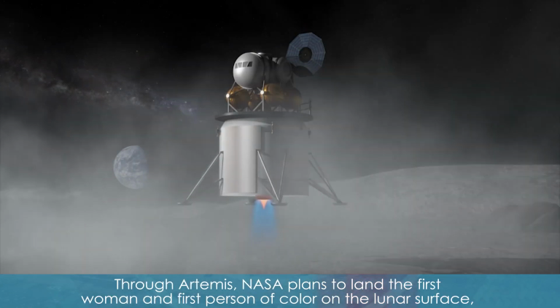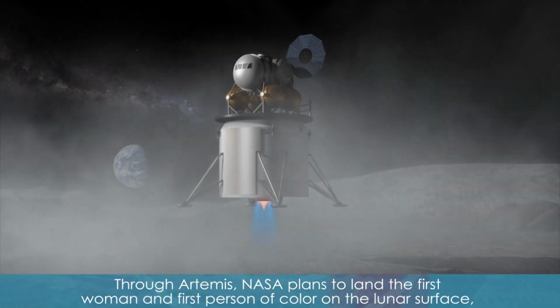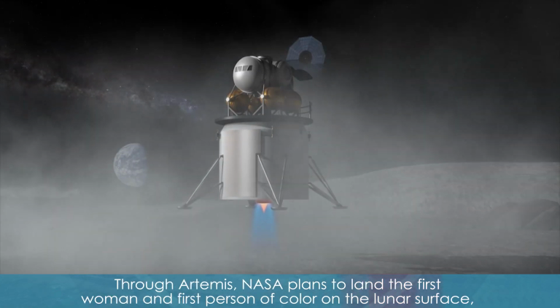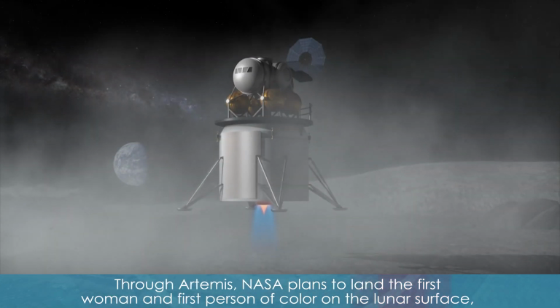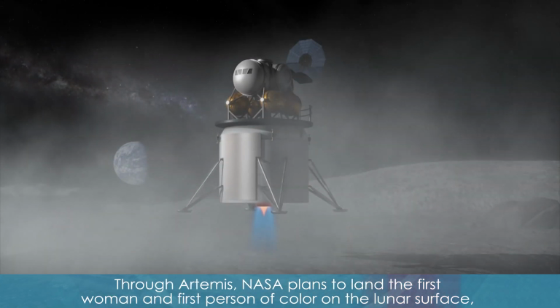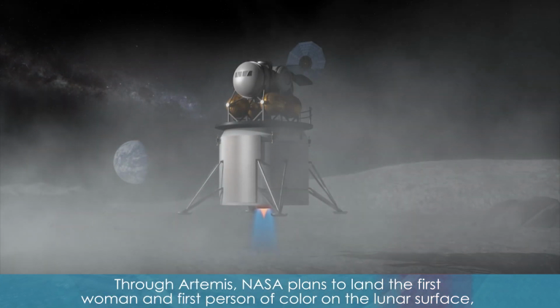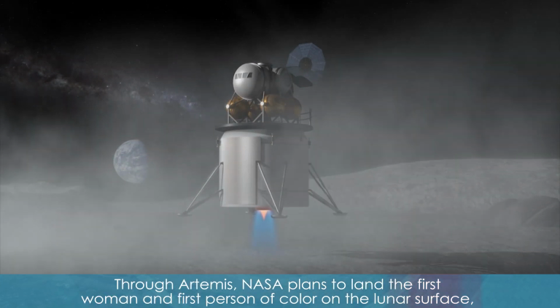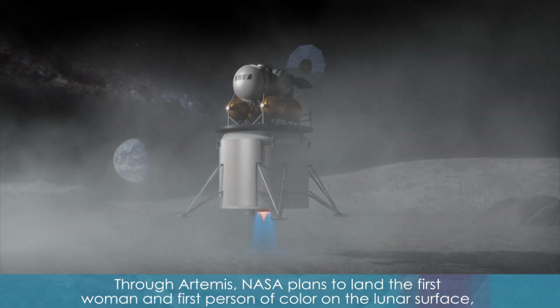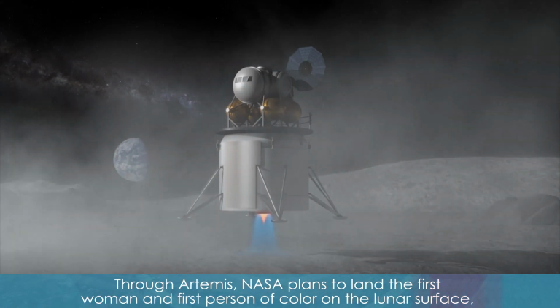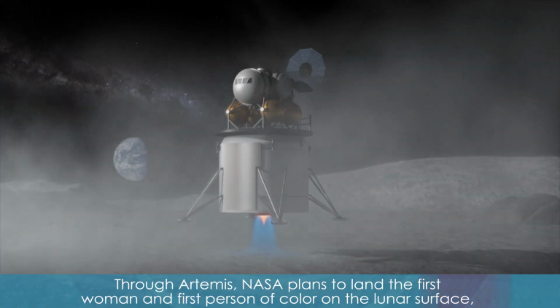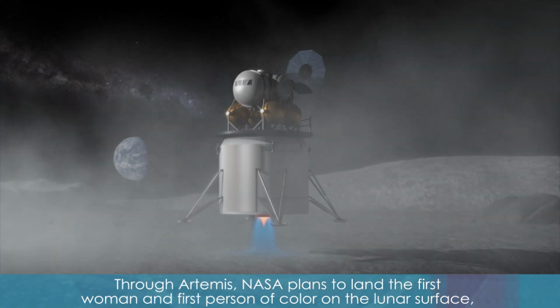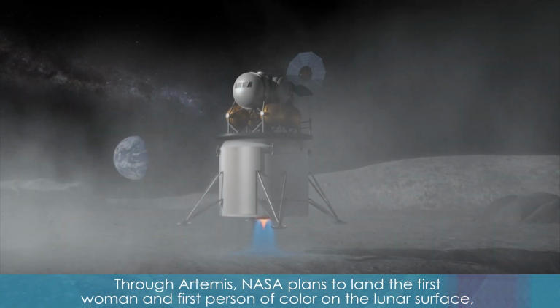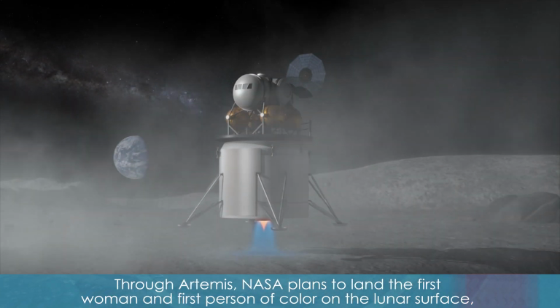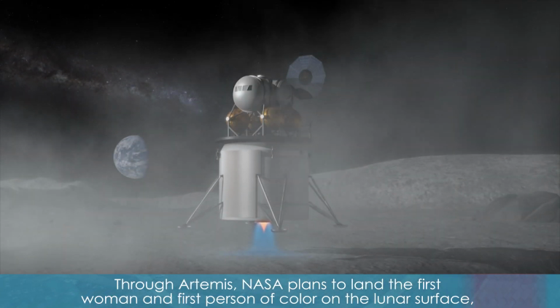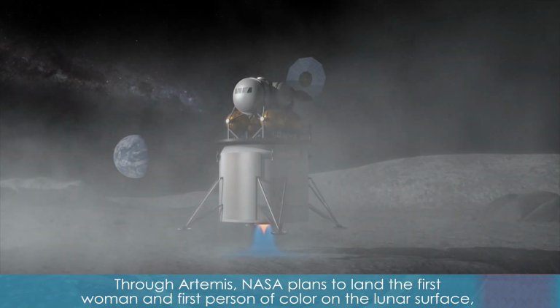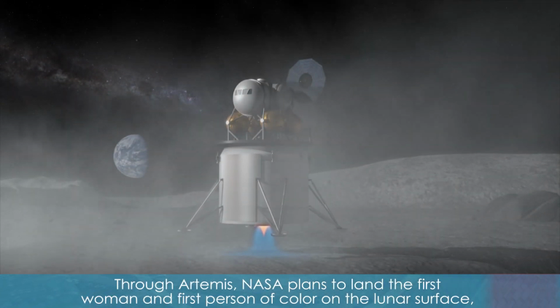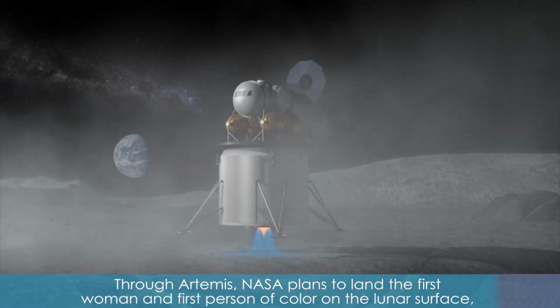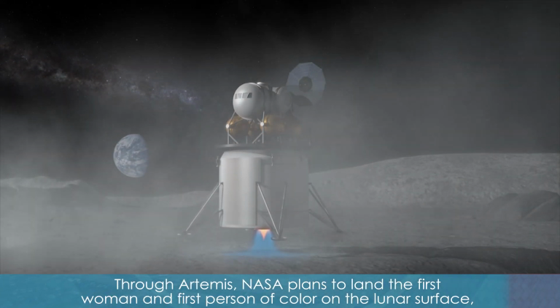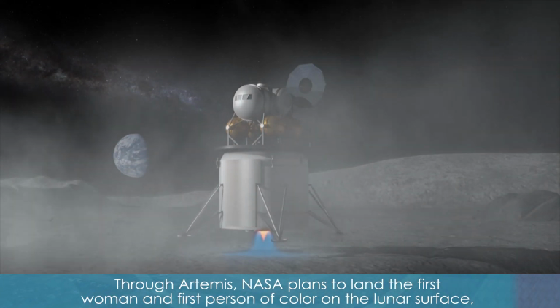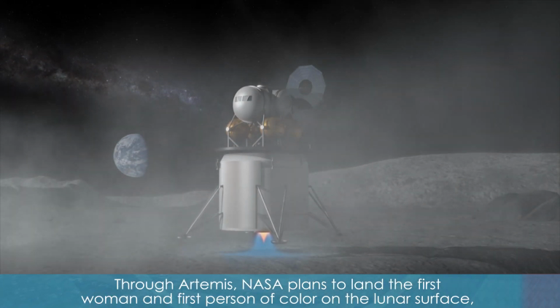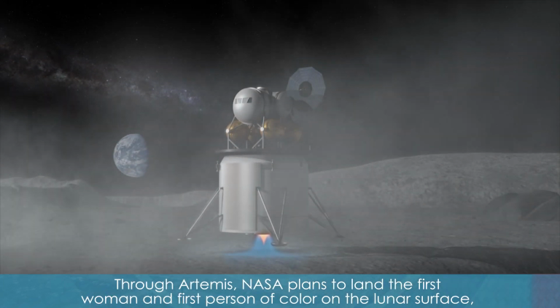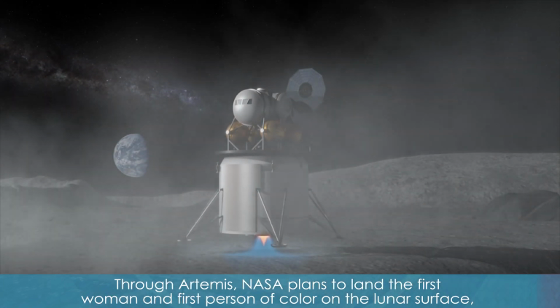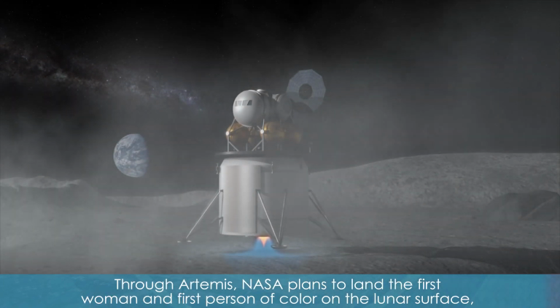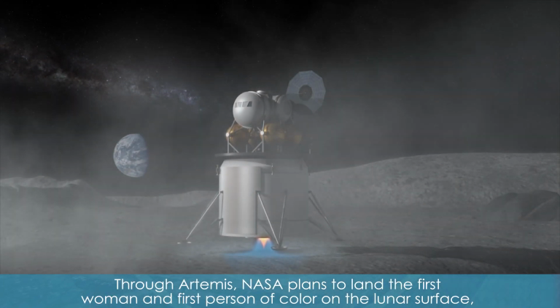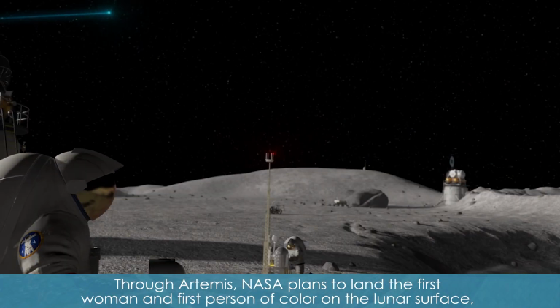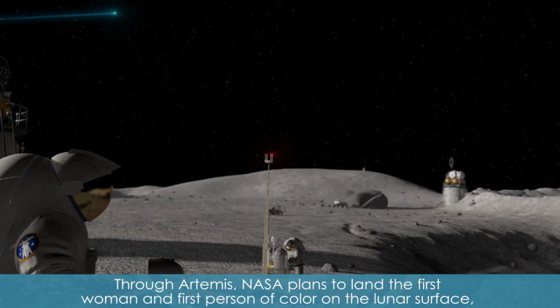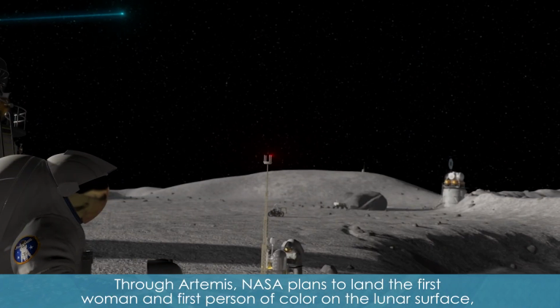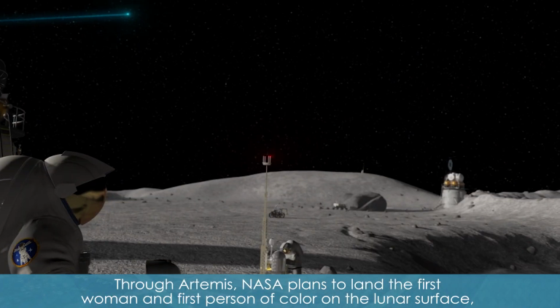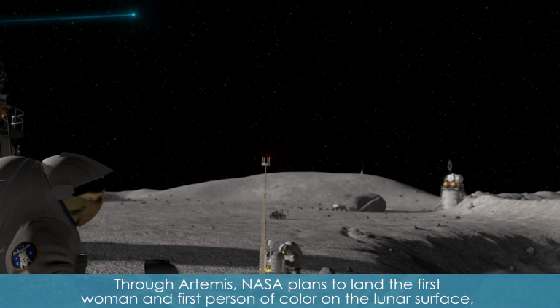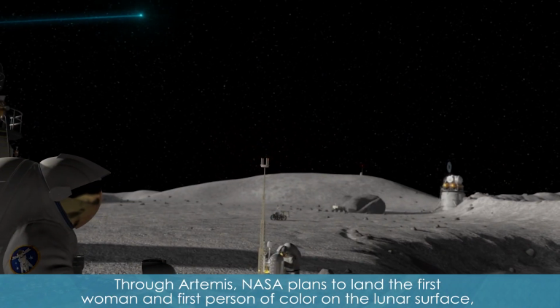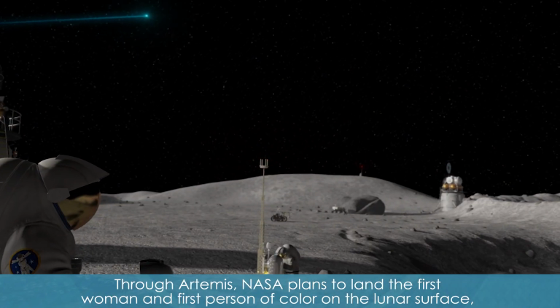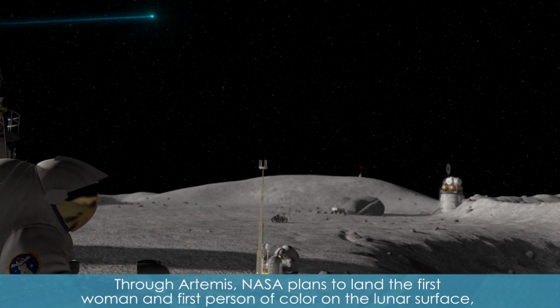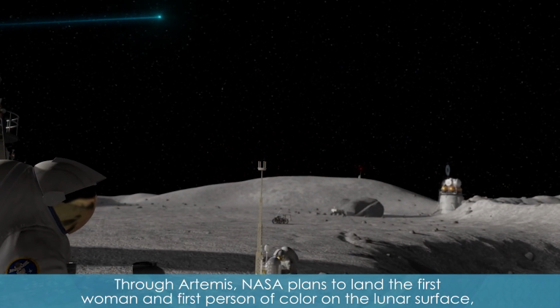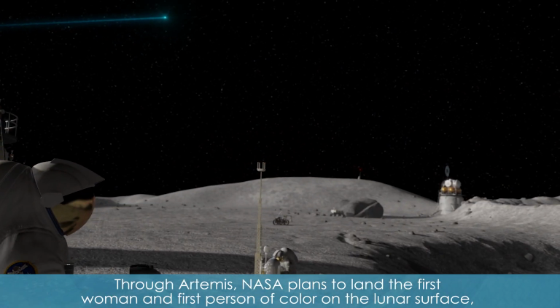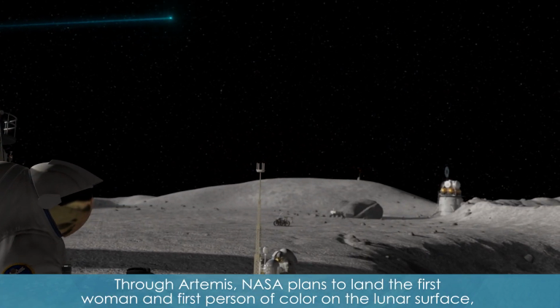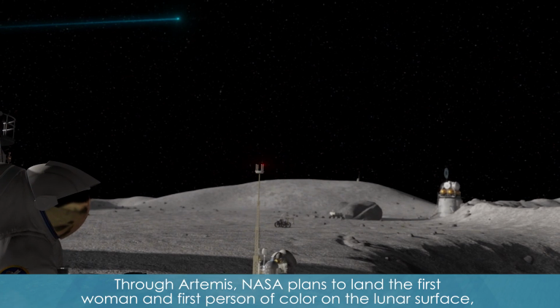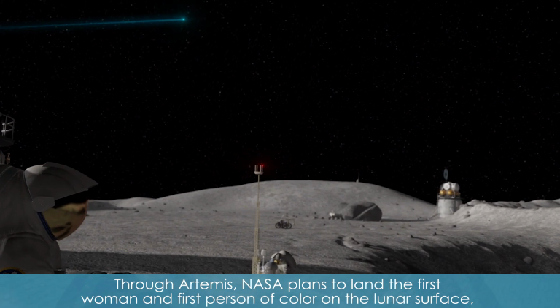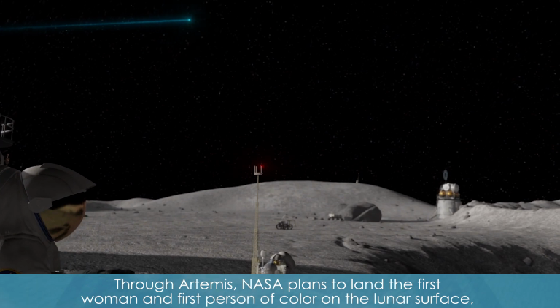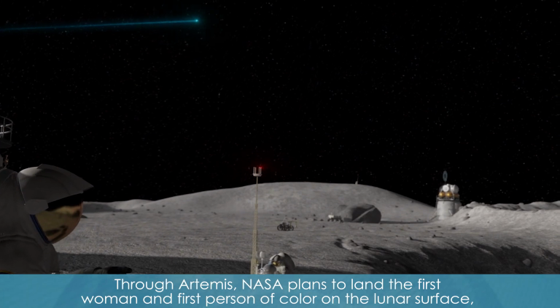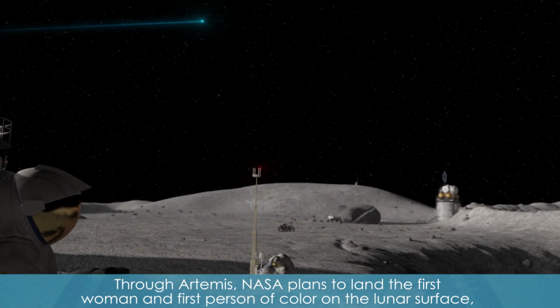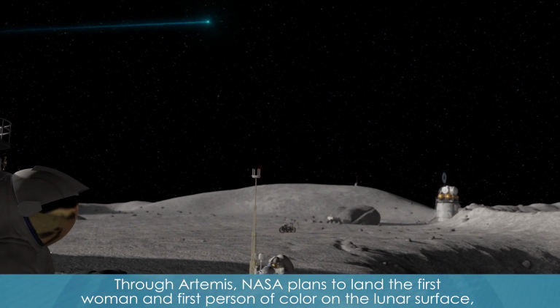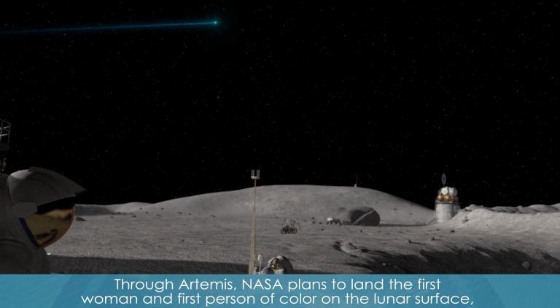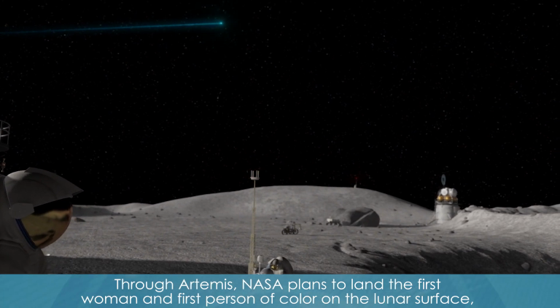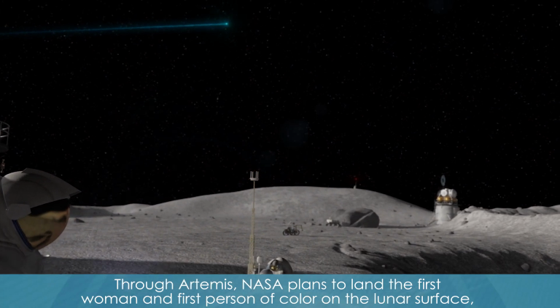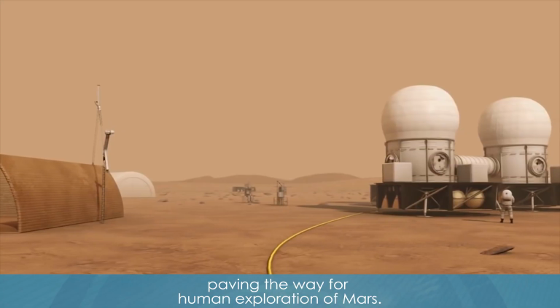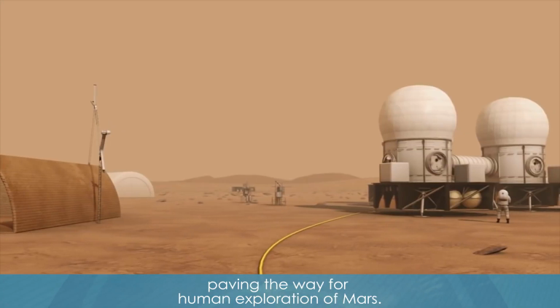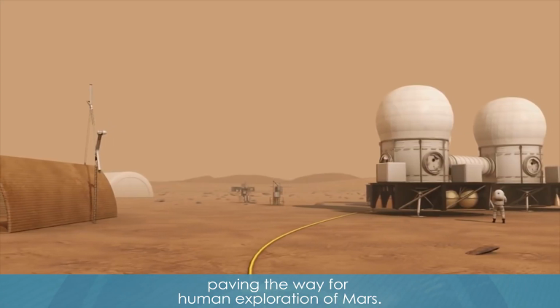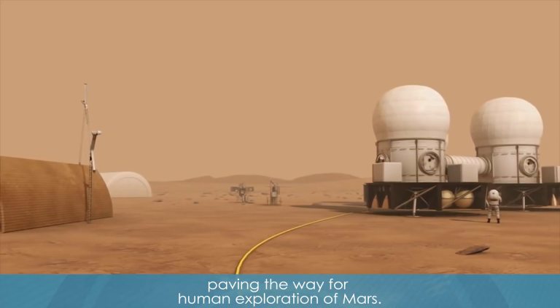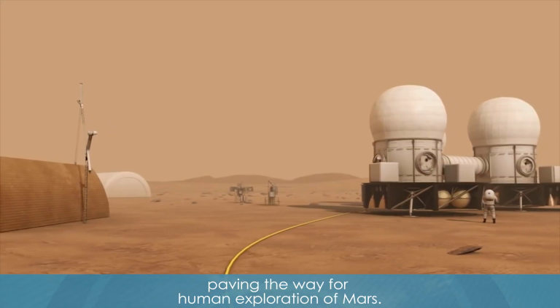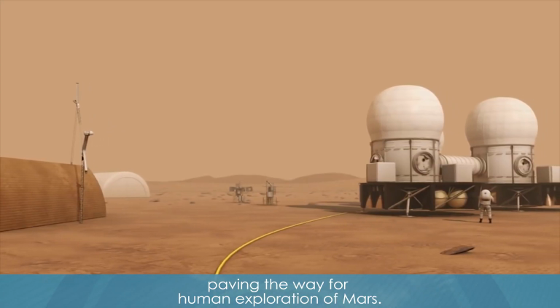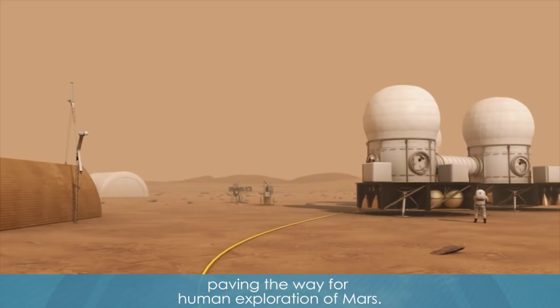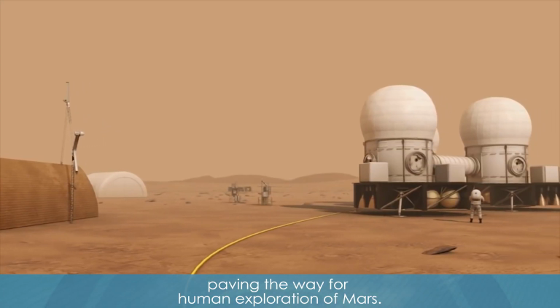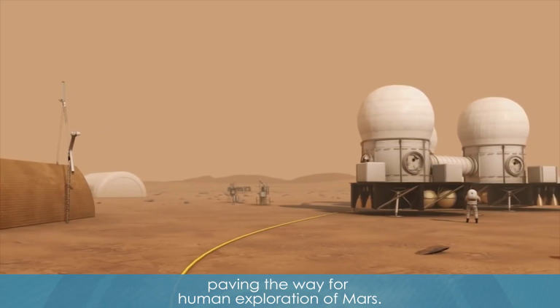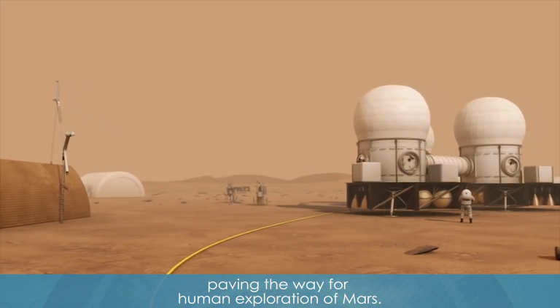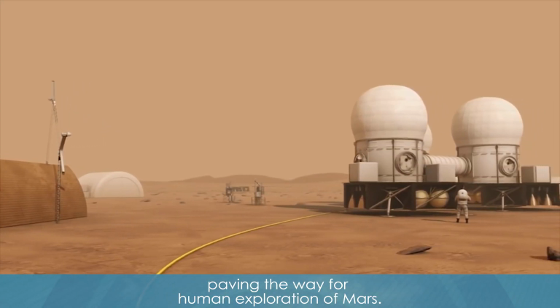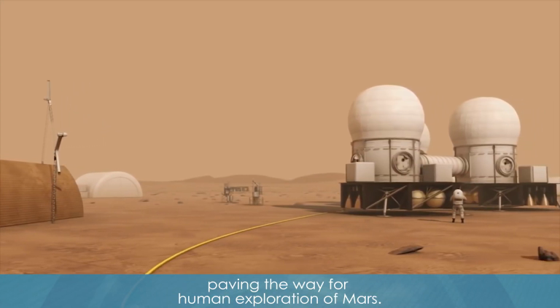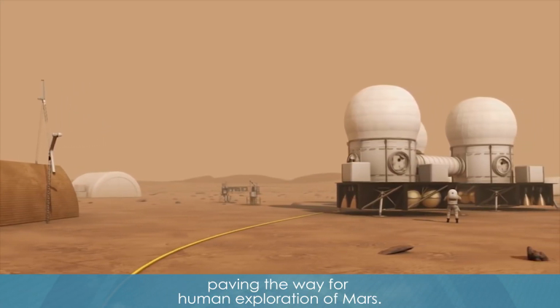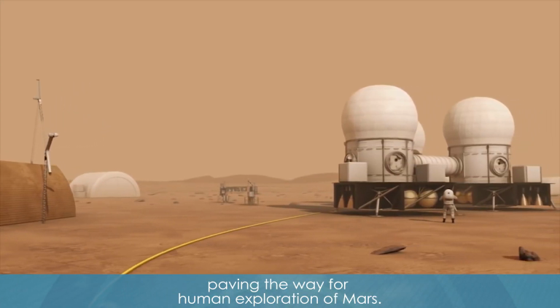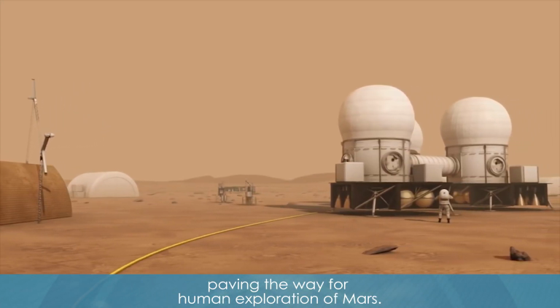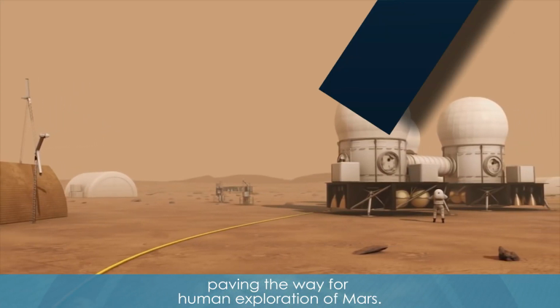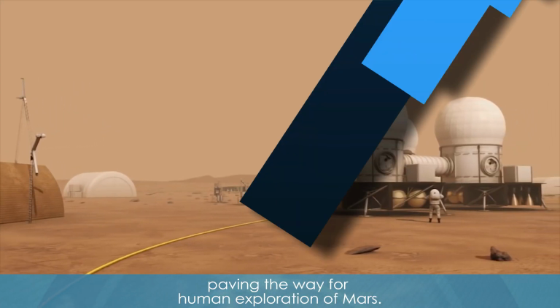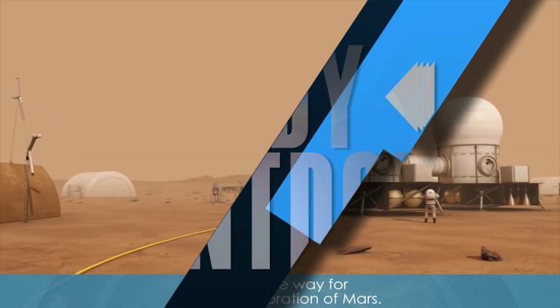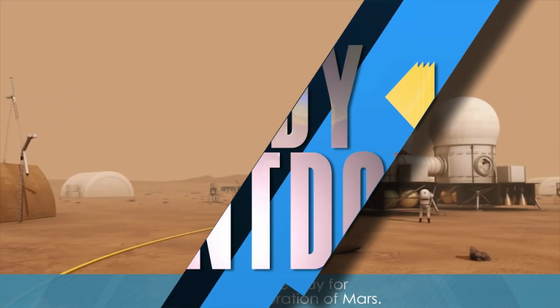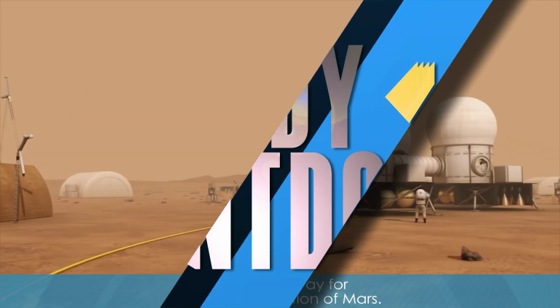Through Artemis, NASA plans to land the first woman and first person of color on the lunar surface, paving the way for human exploration of Mars.